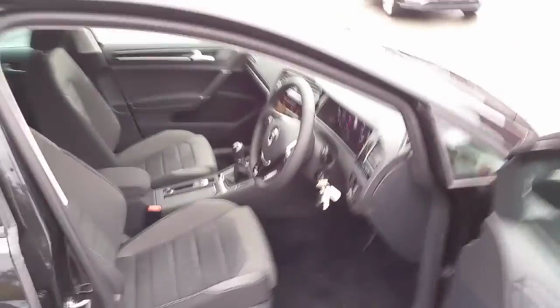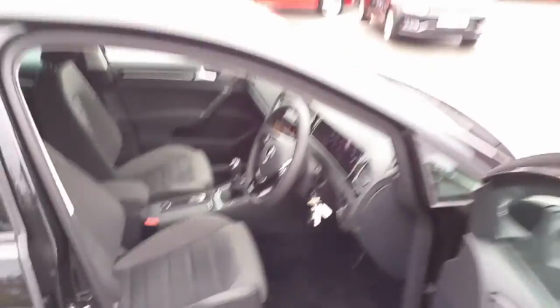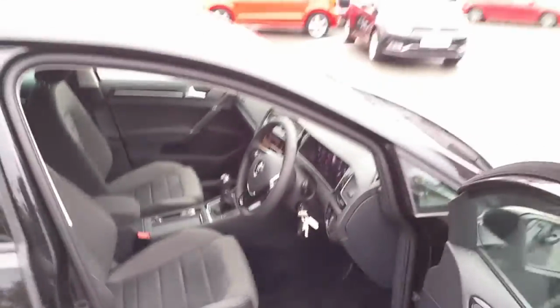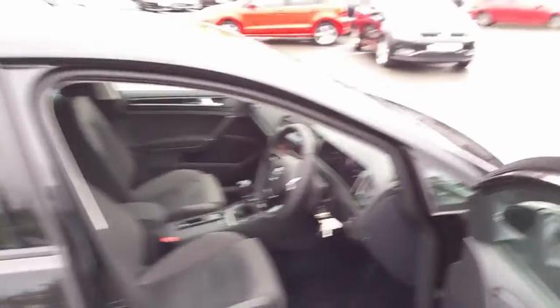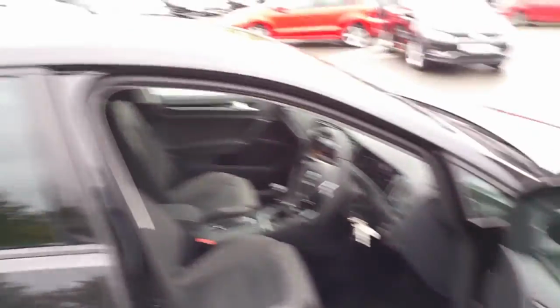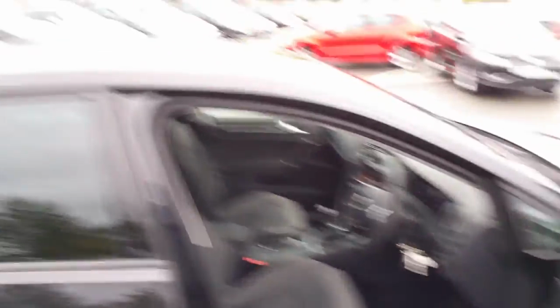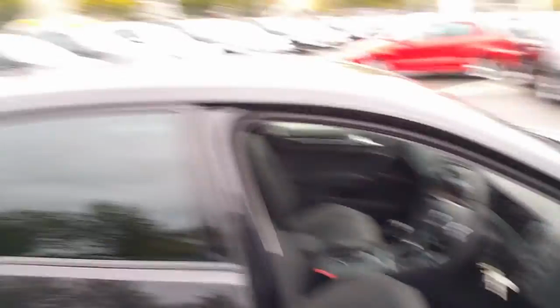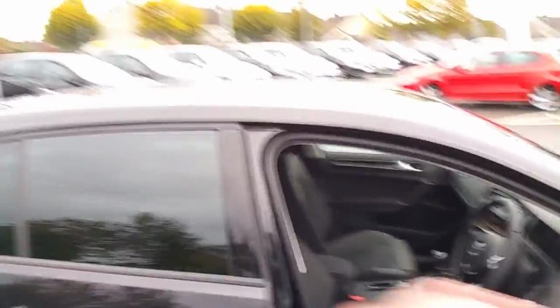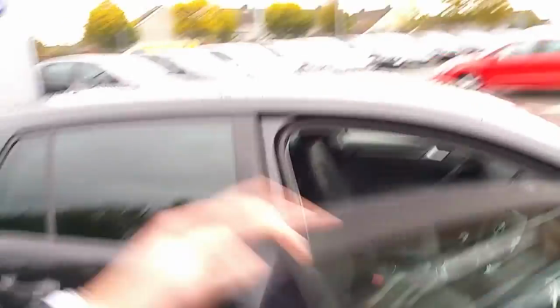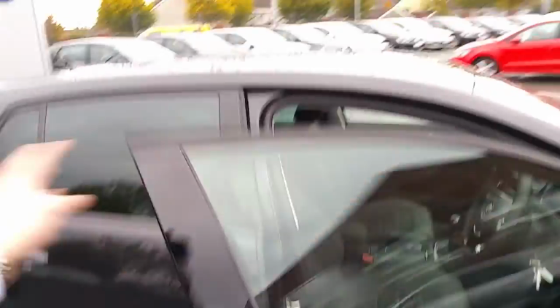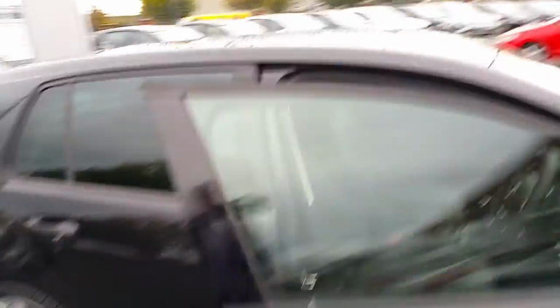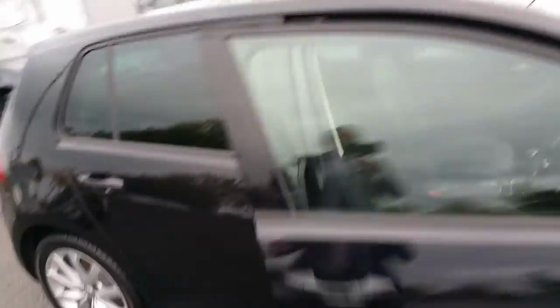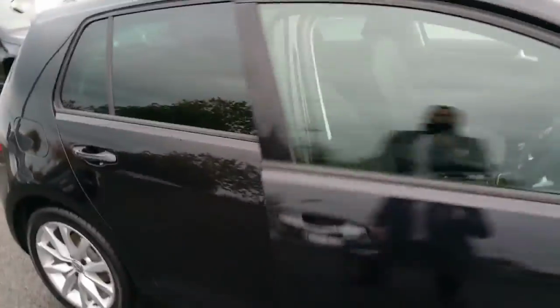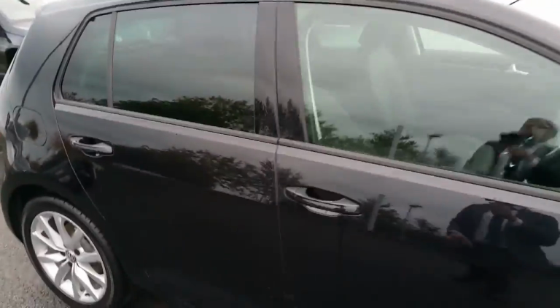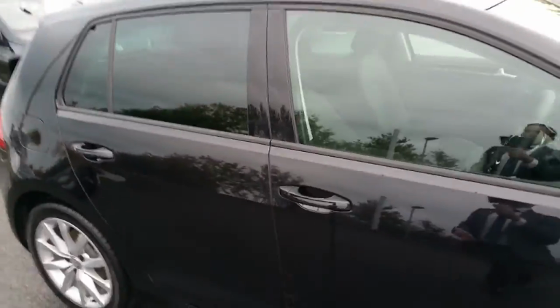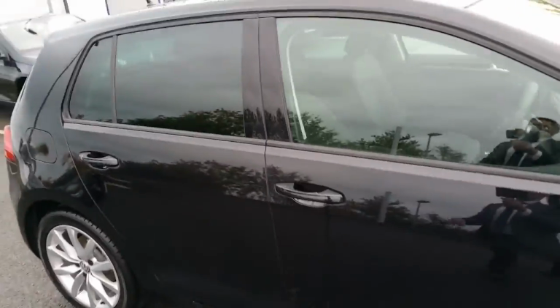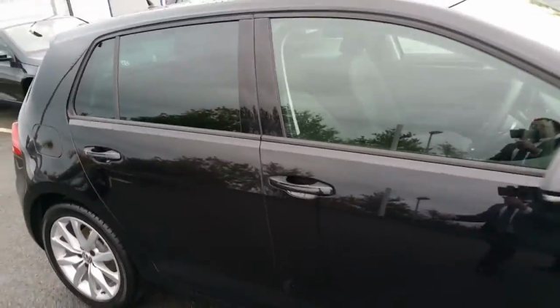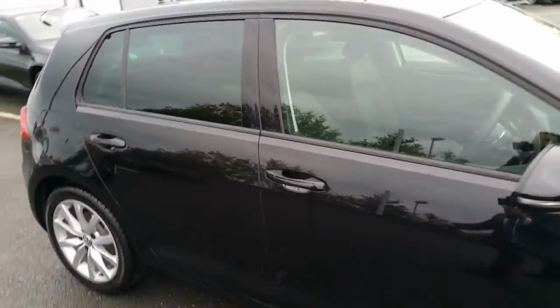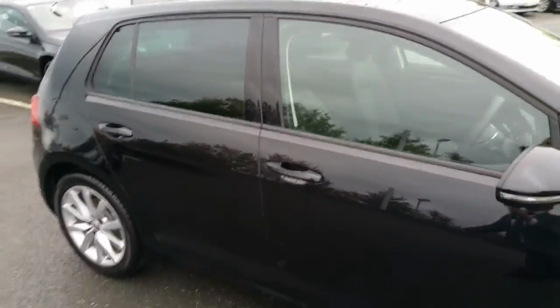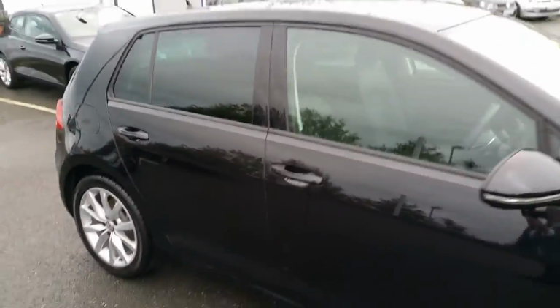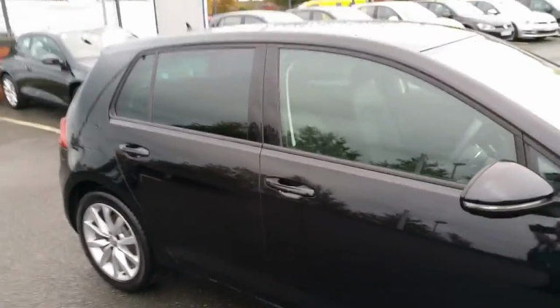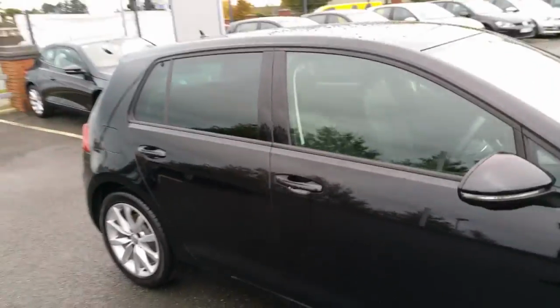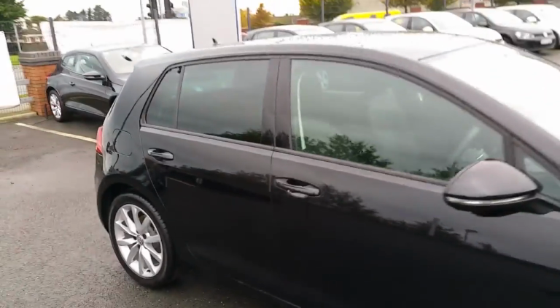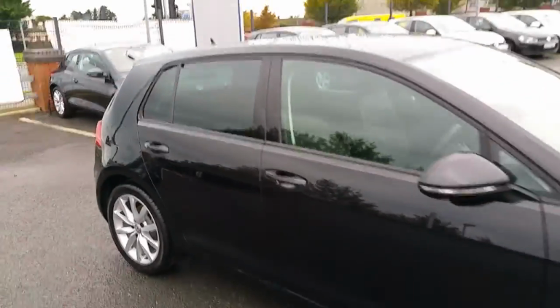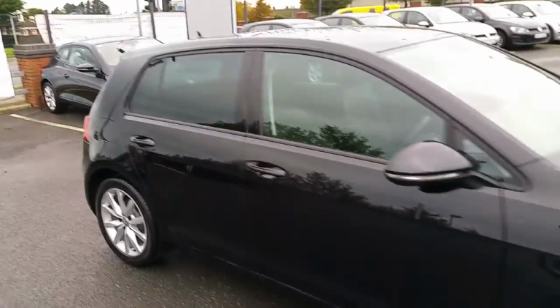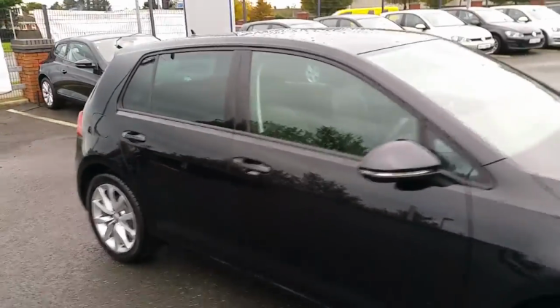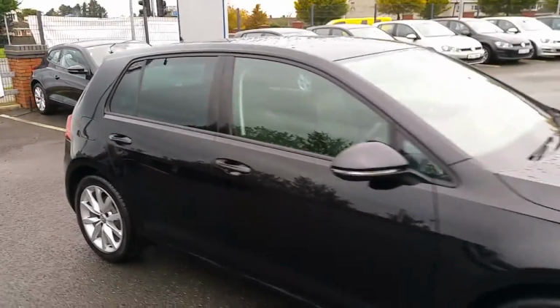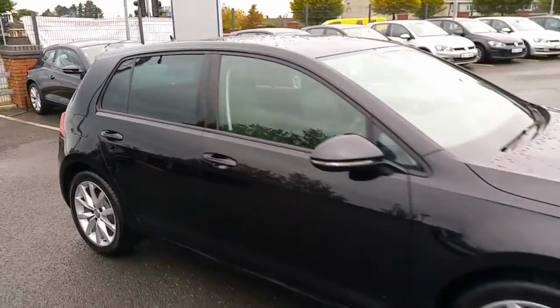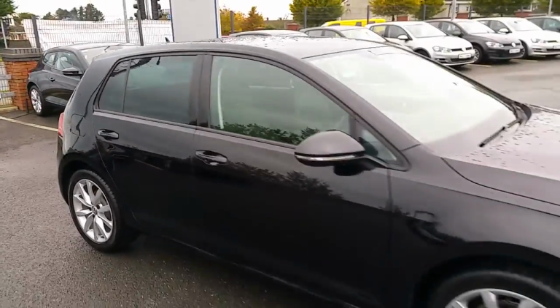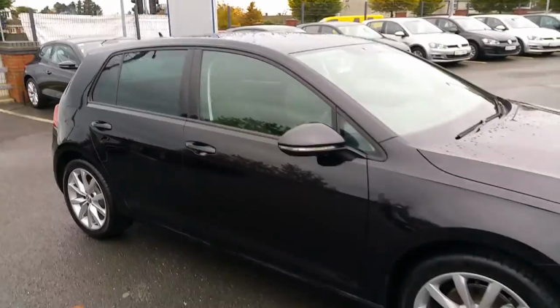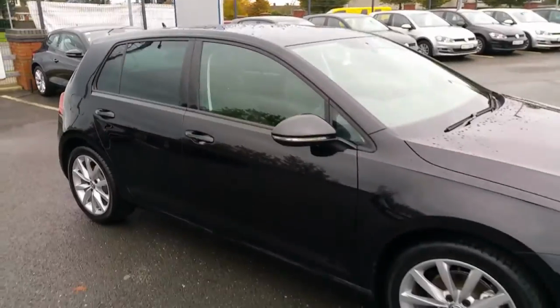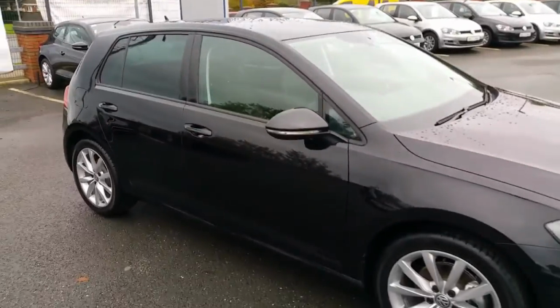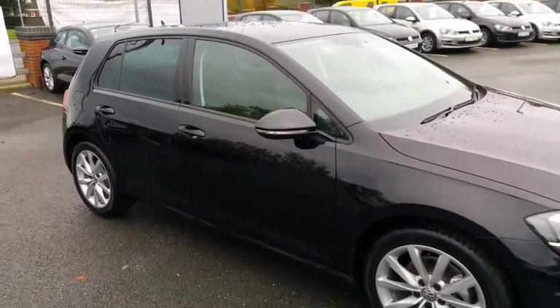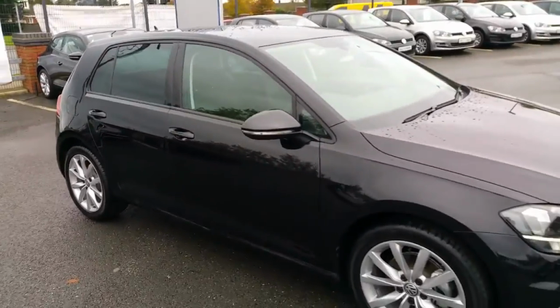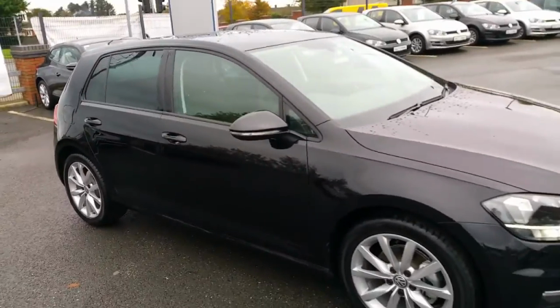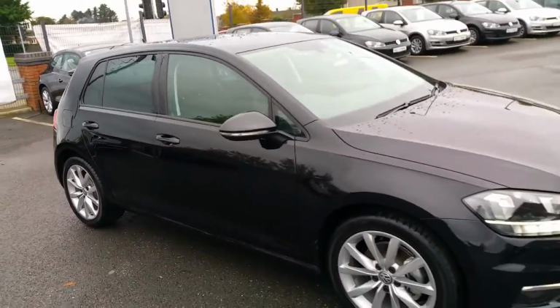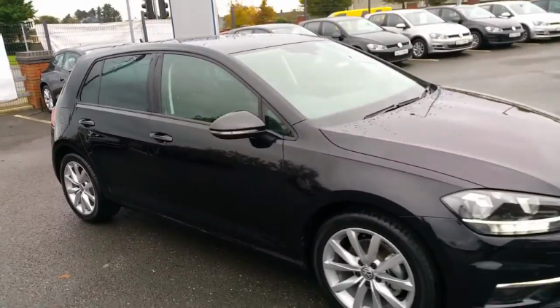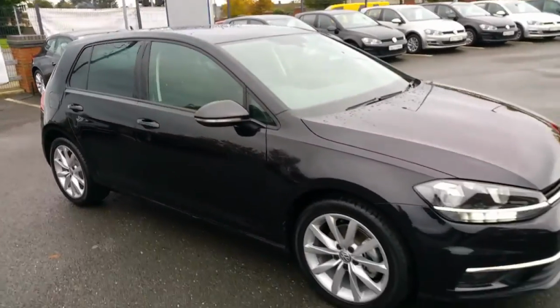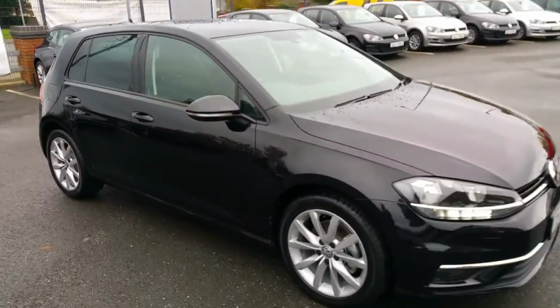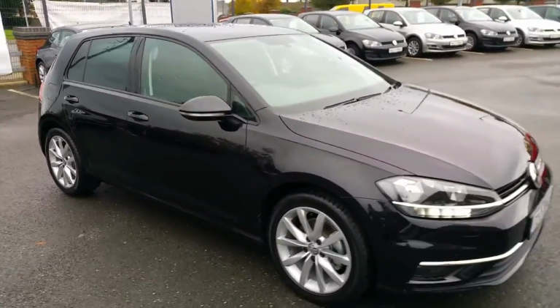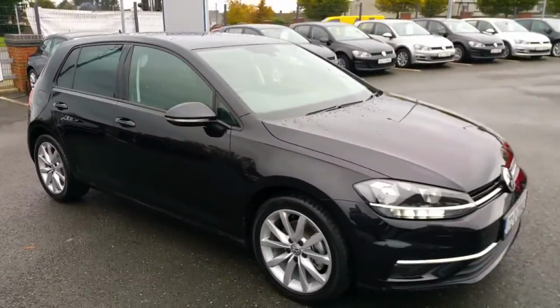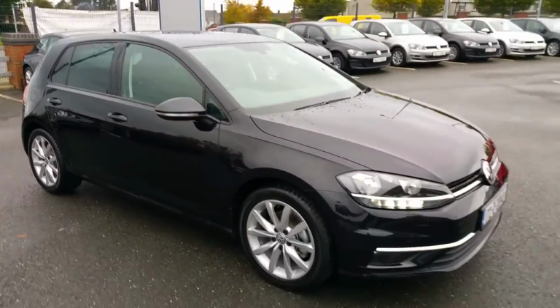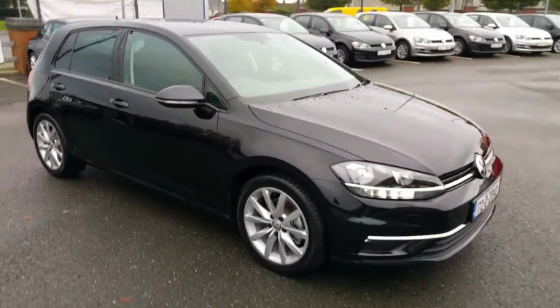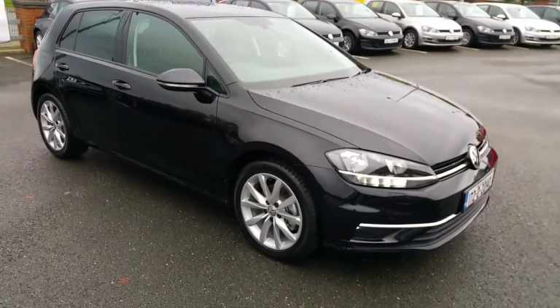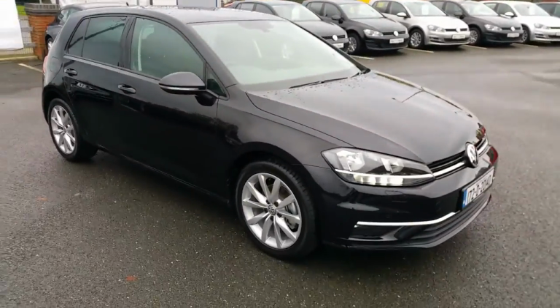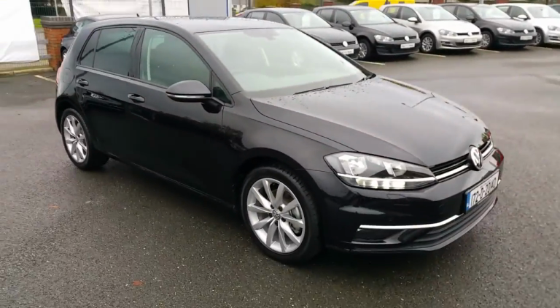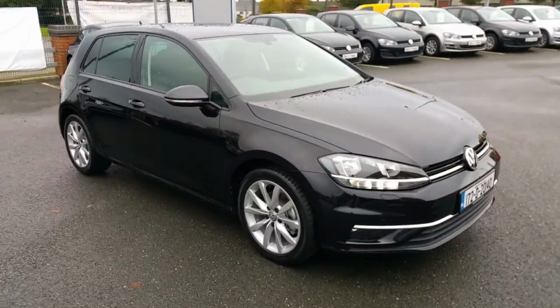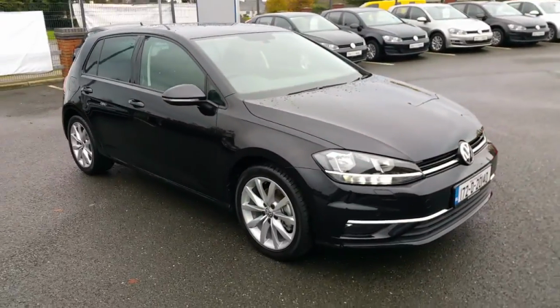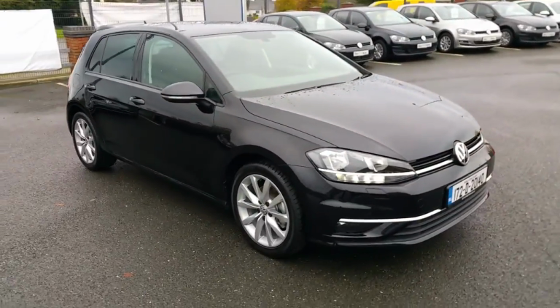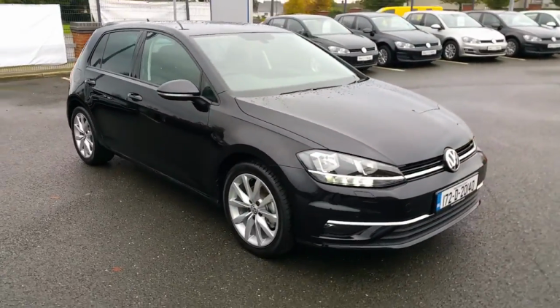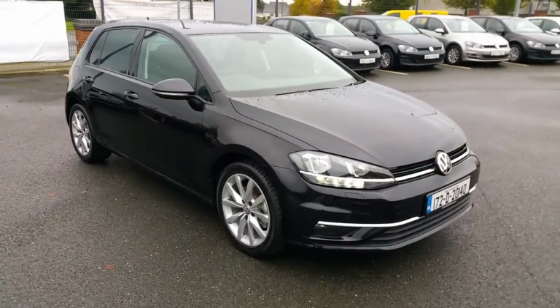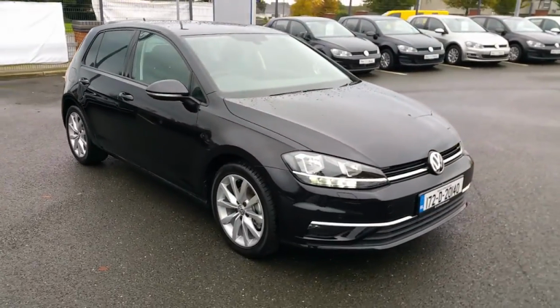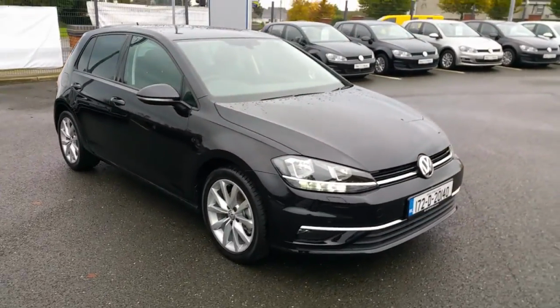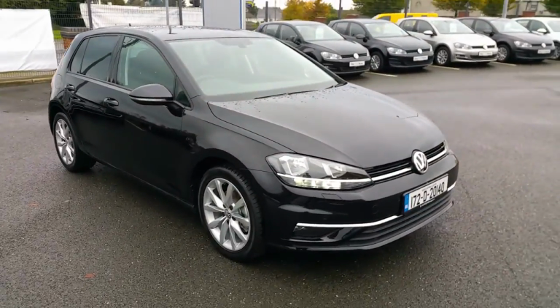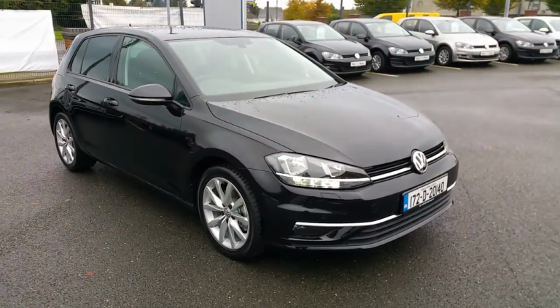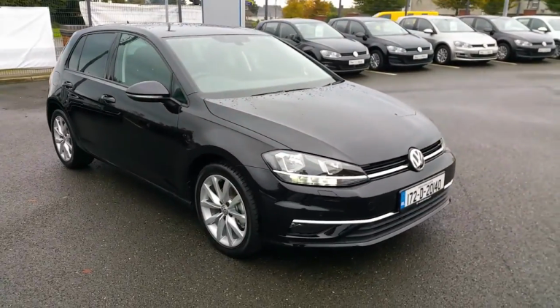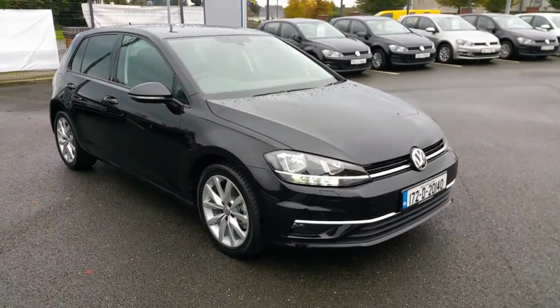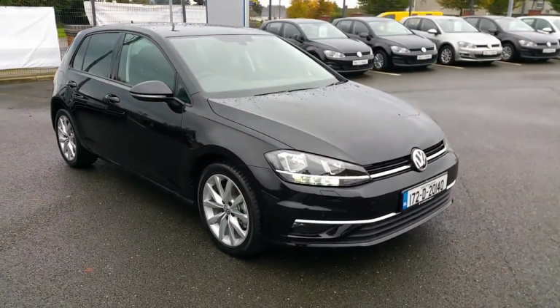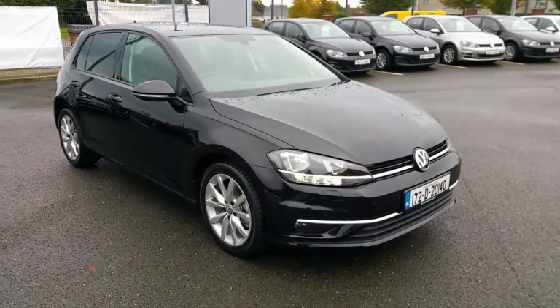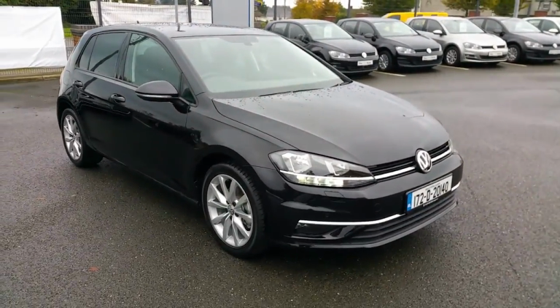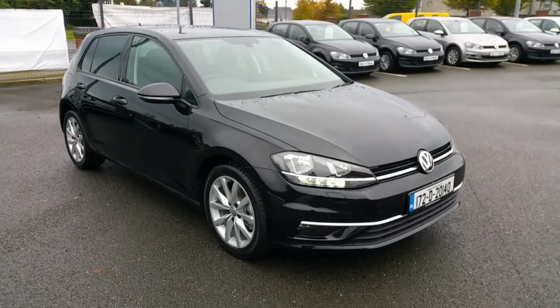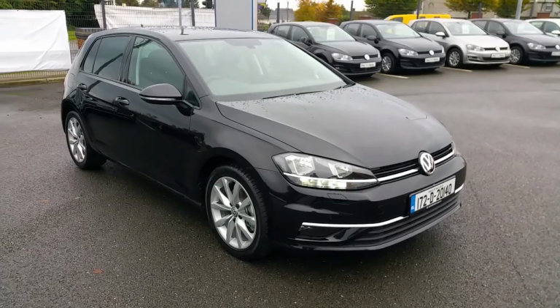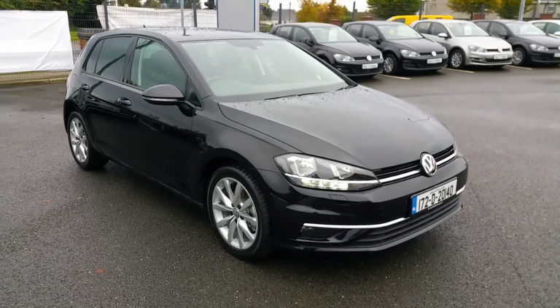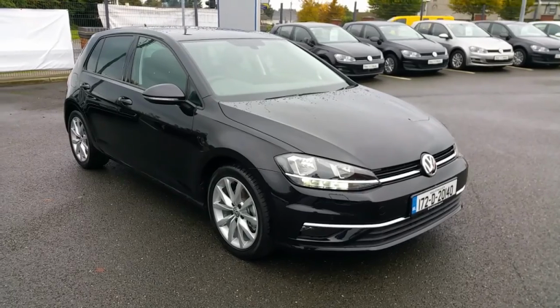For more information on this car or to book a test drive, call us on 046 90 27 333.